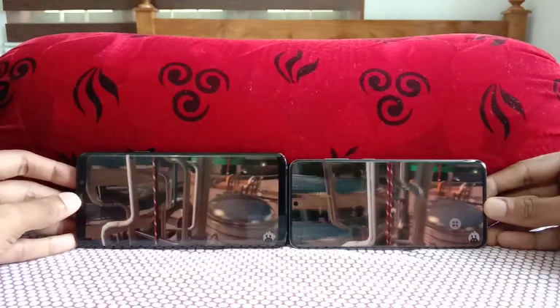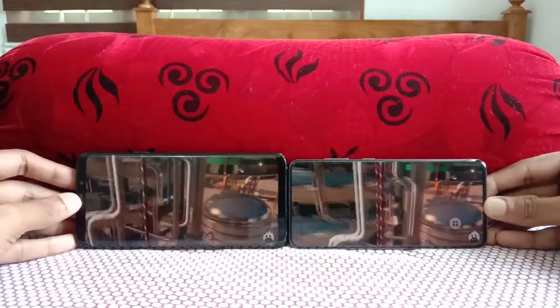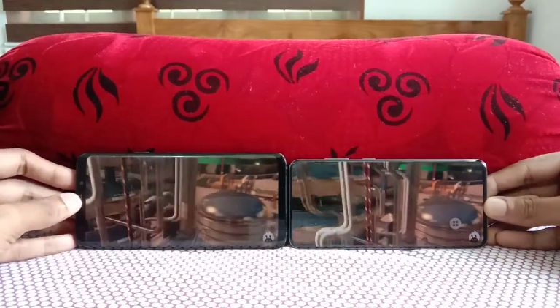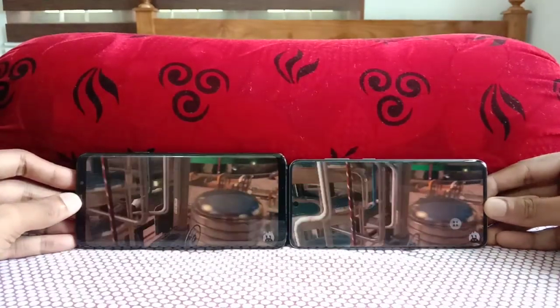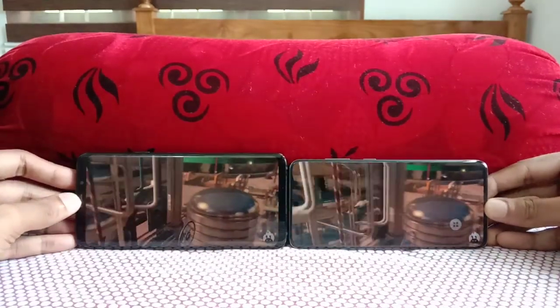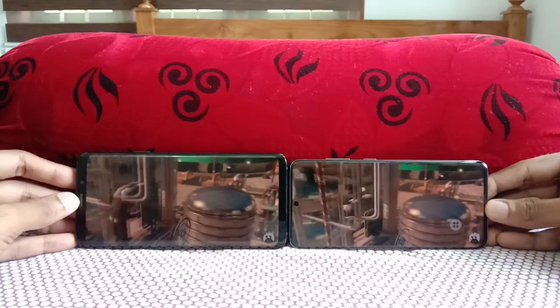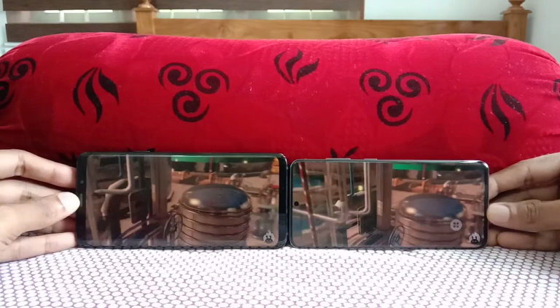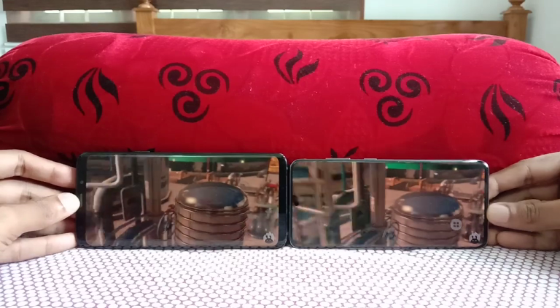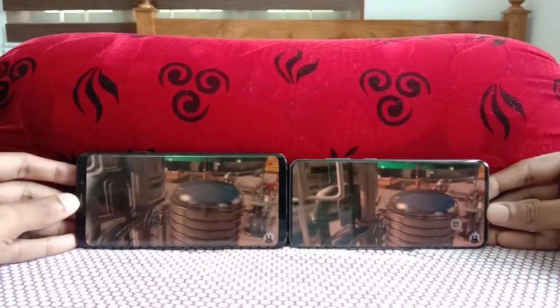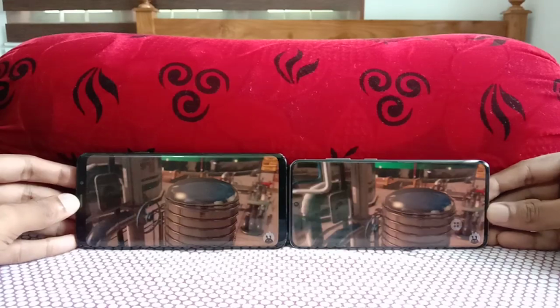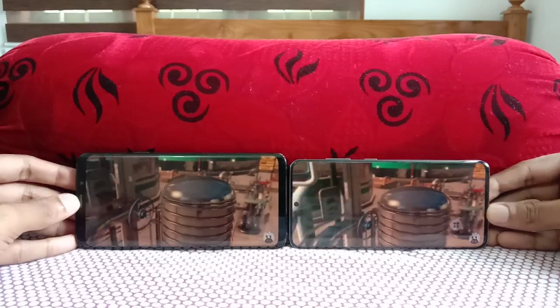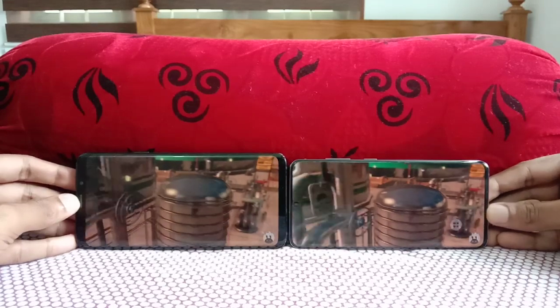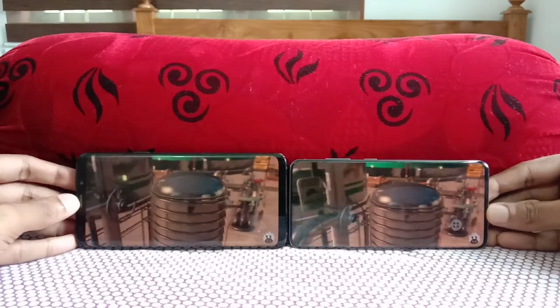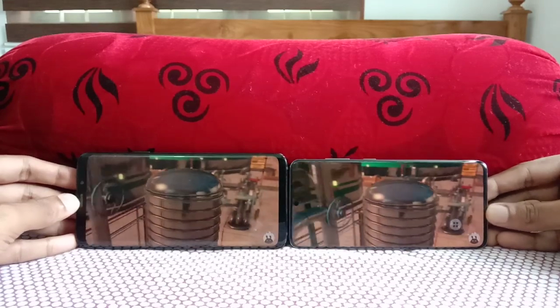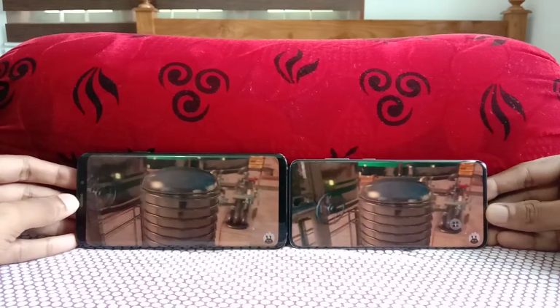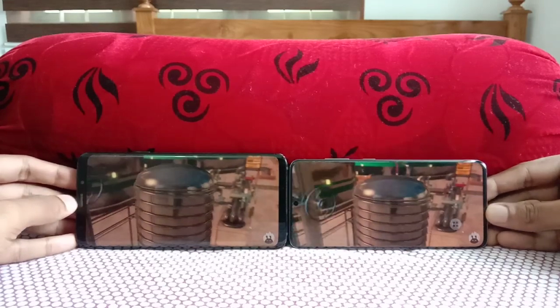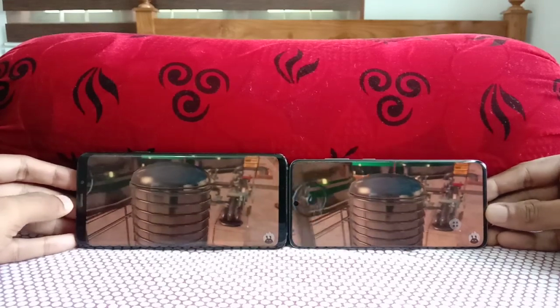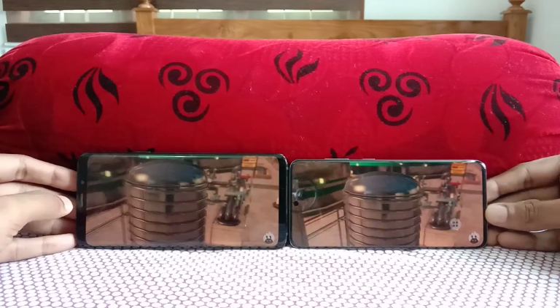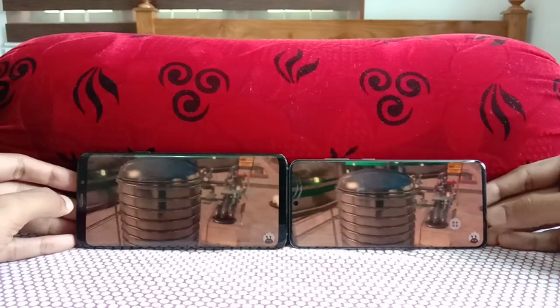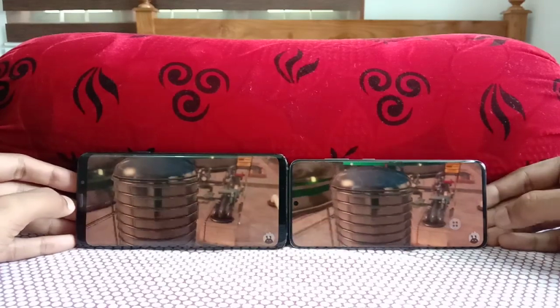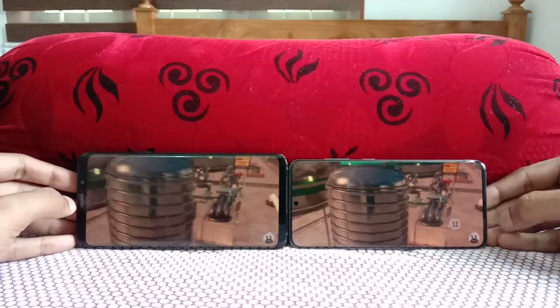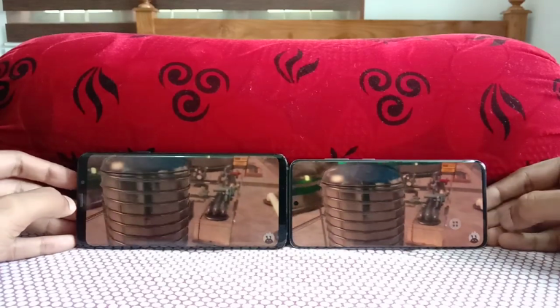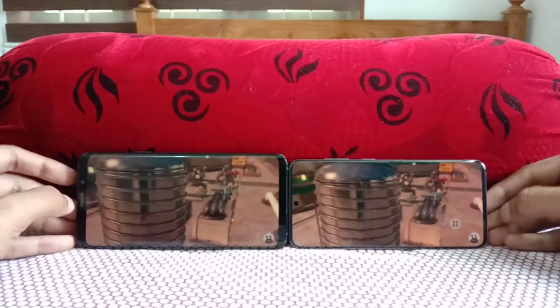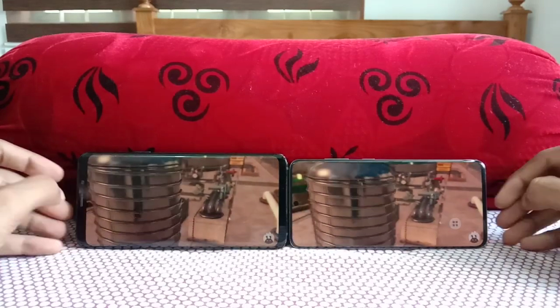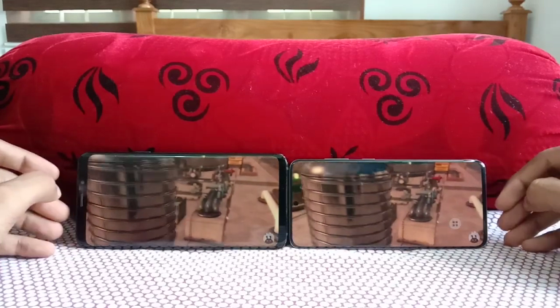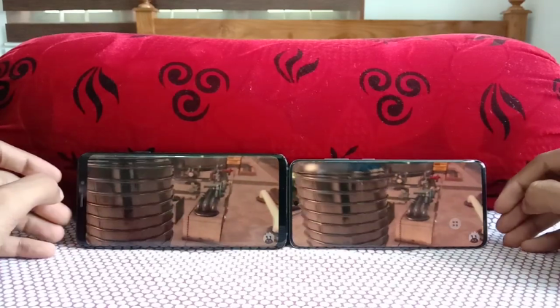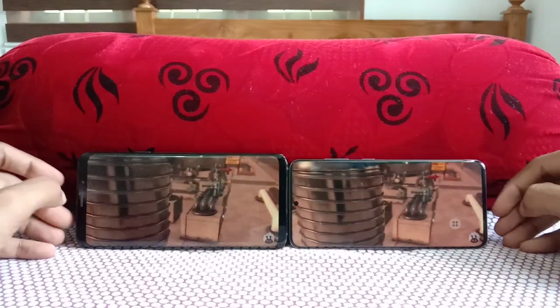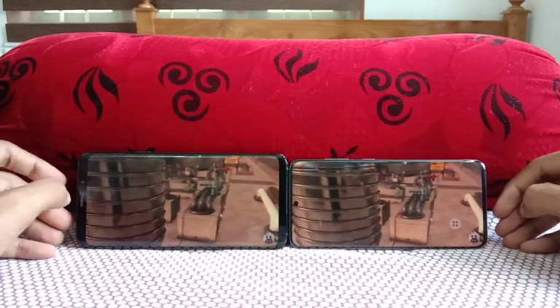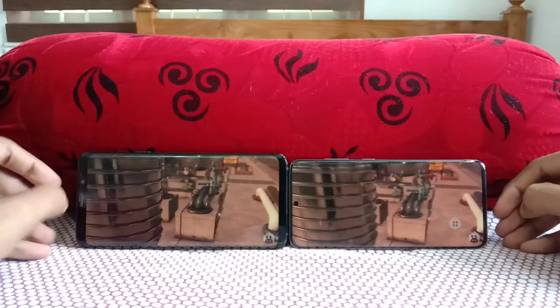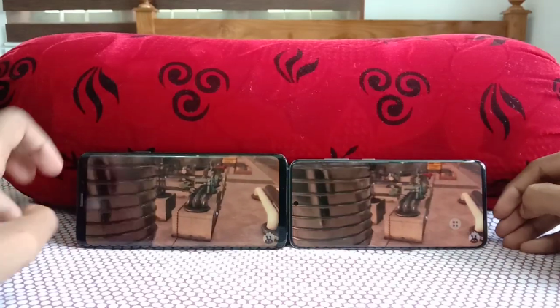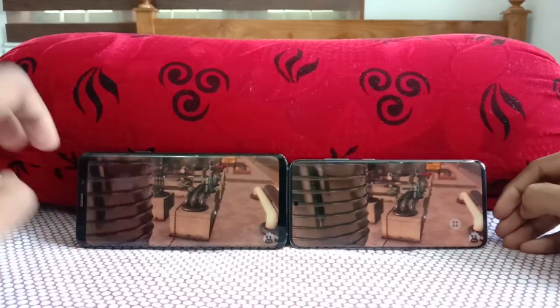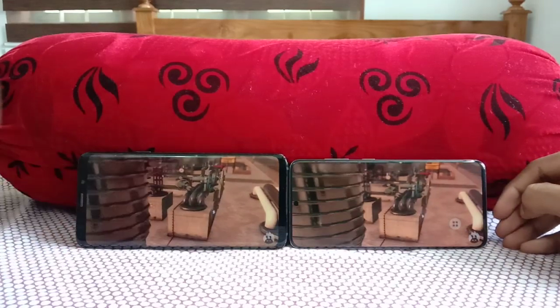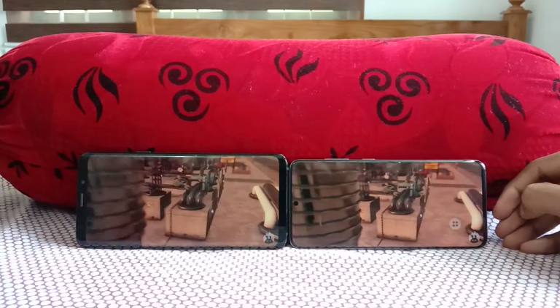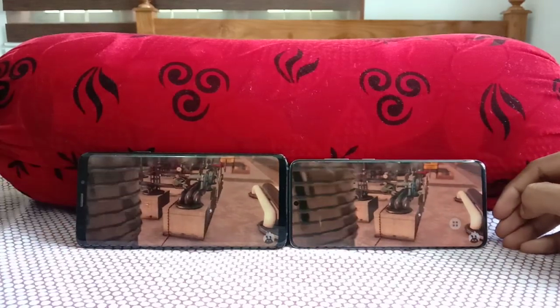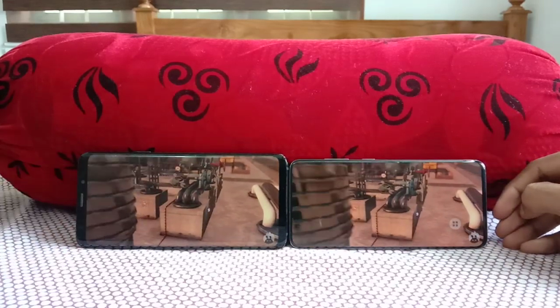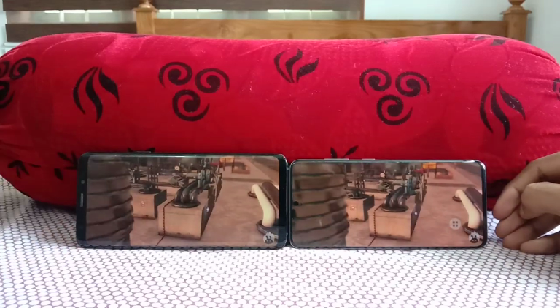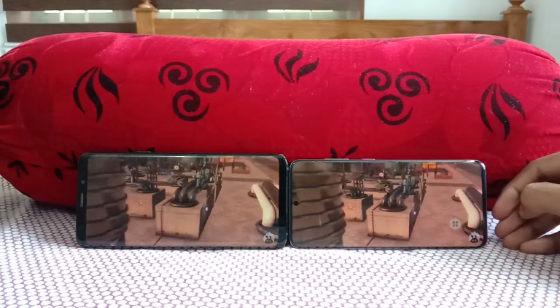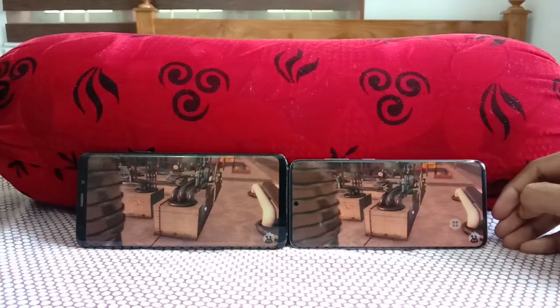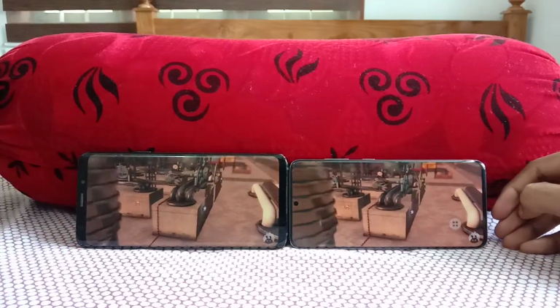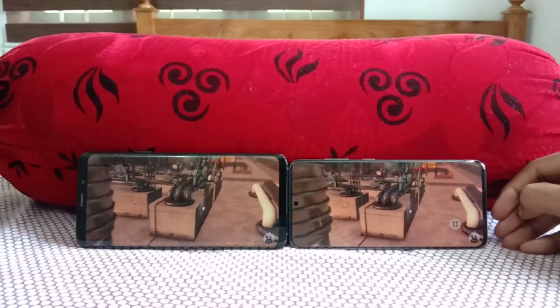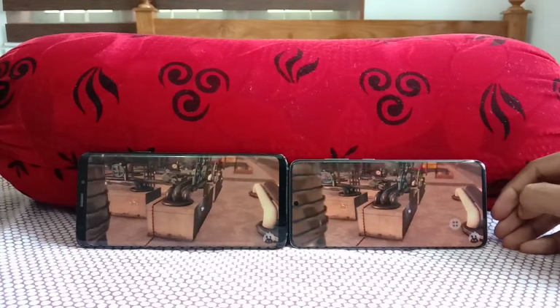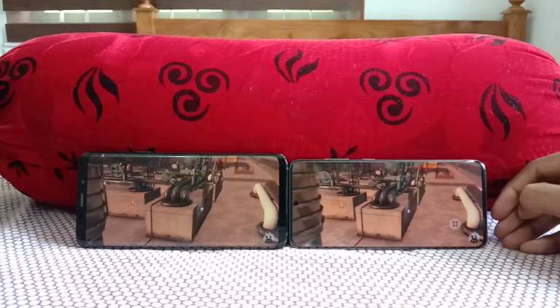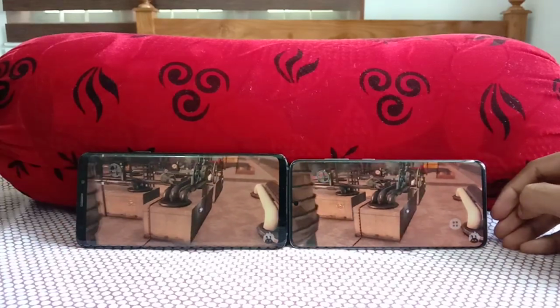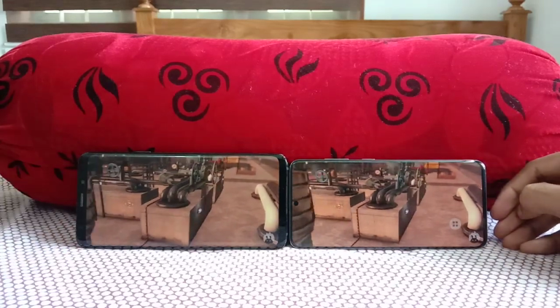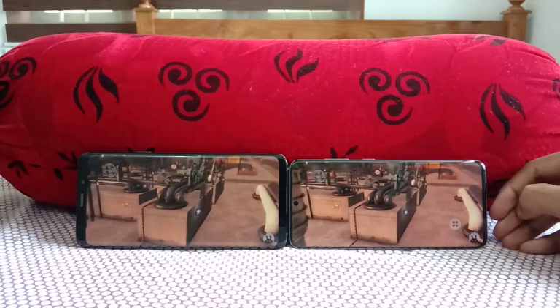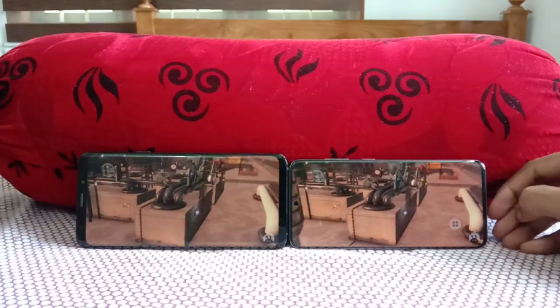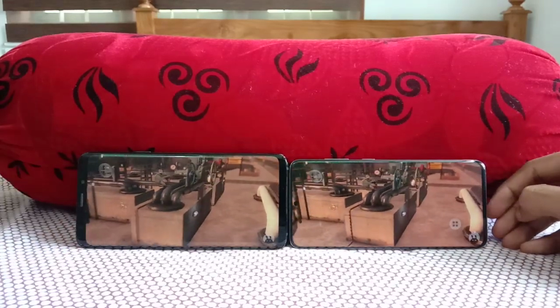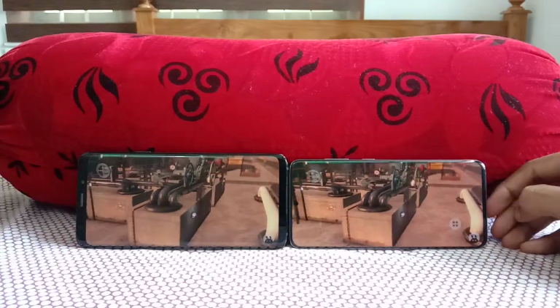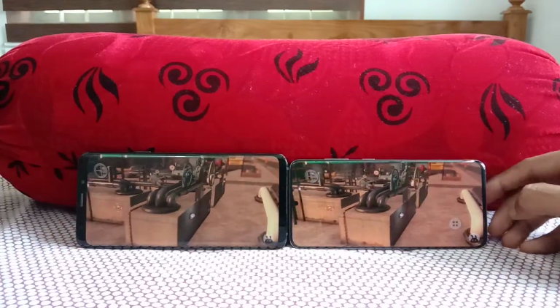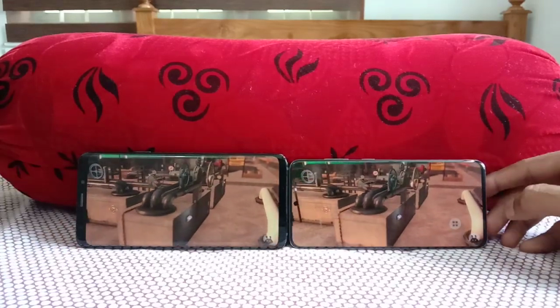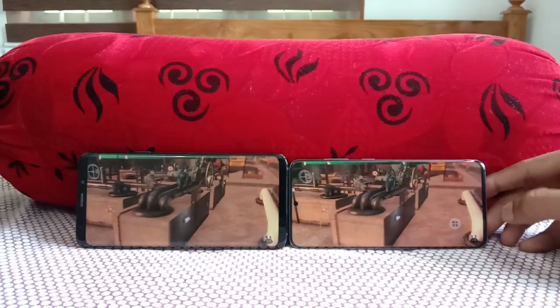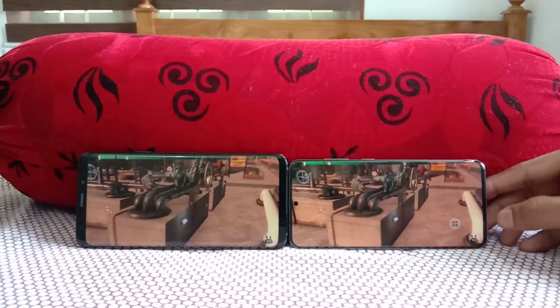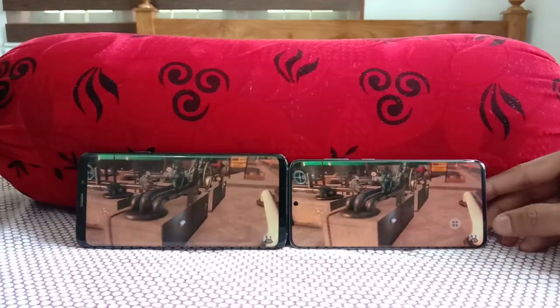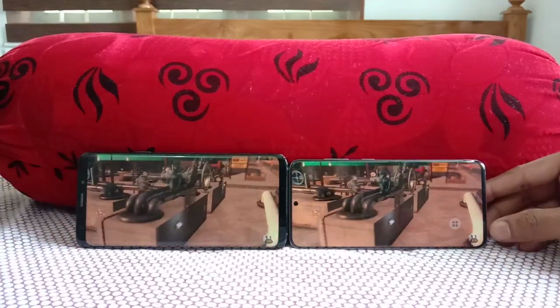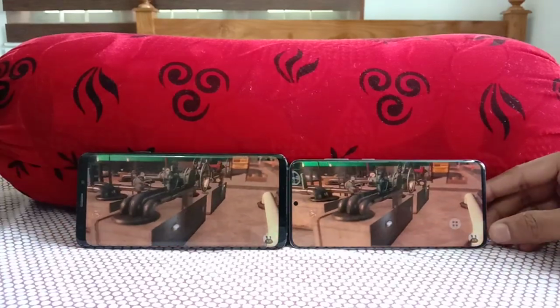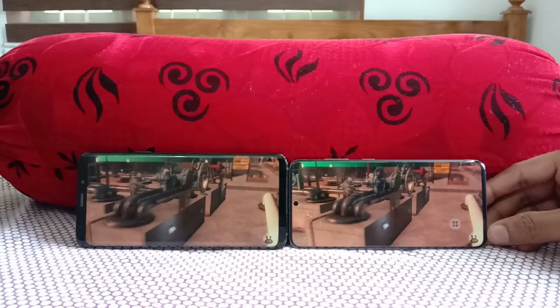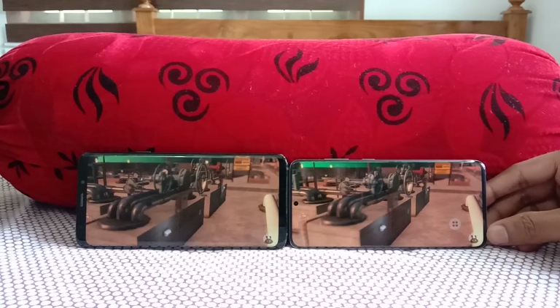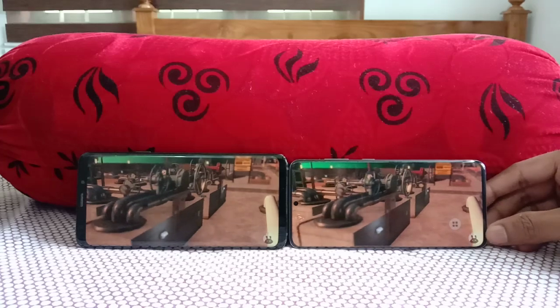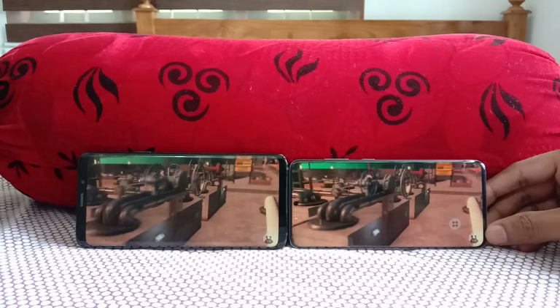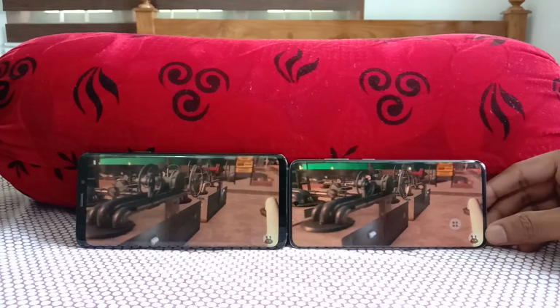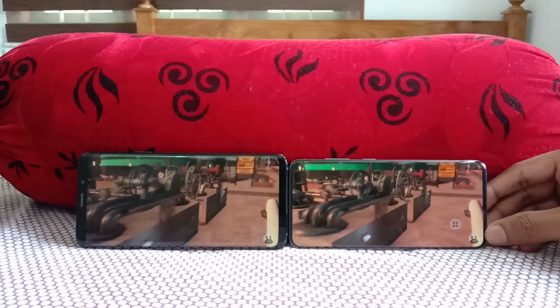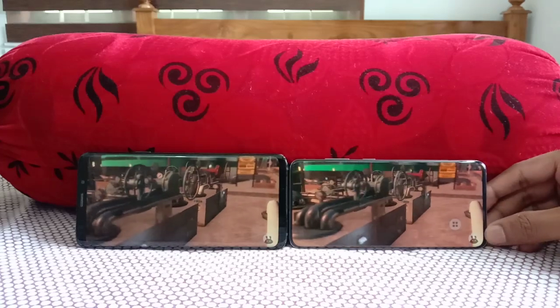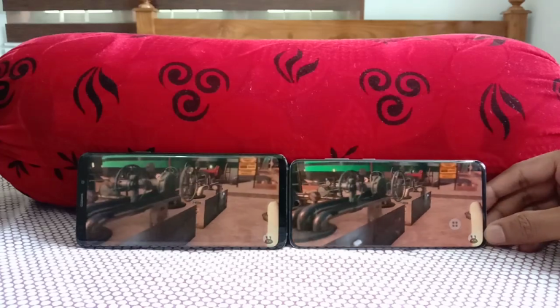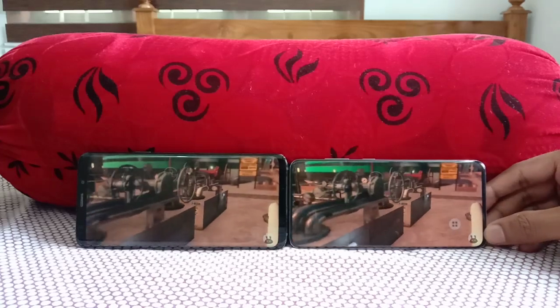The benchmark scores look almost pretty much the same on the S9 Plus and the Galaxy S20 at this stage.